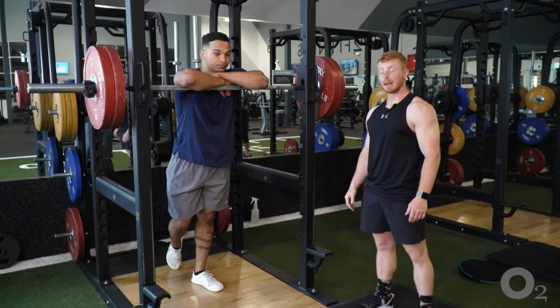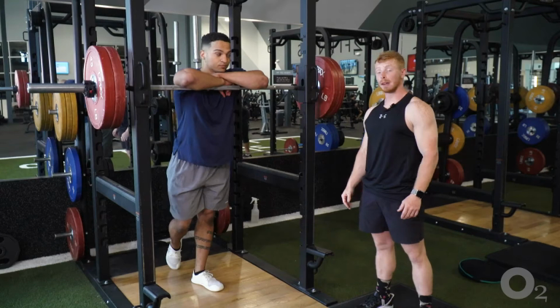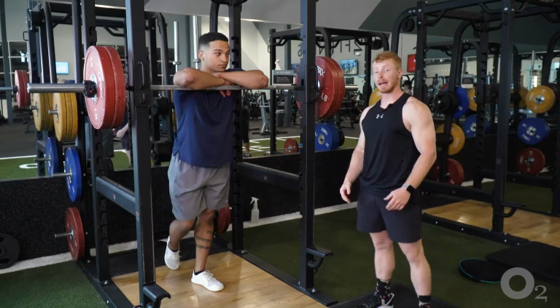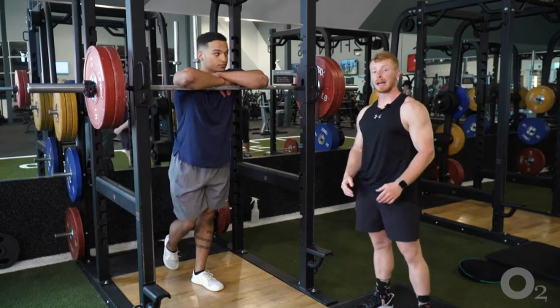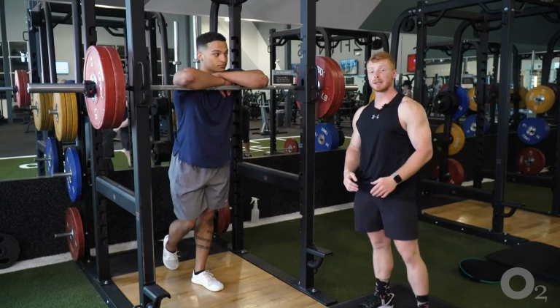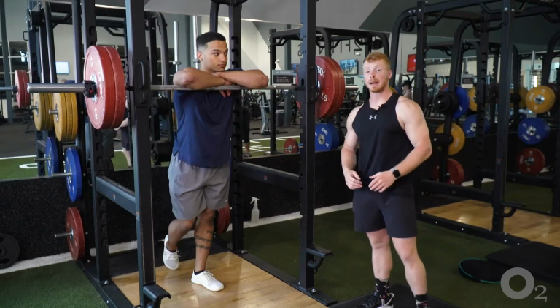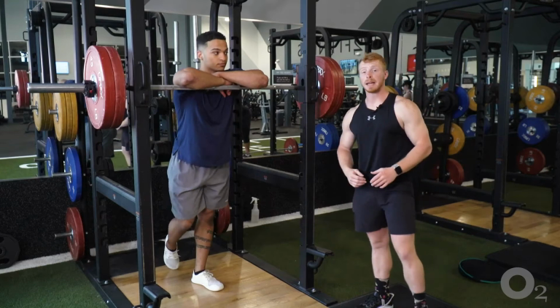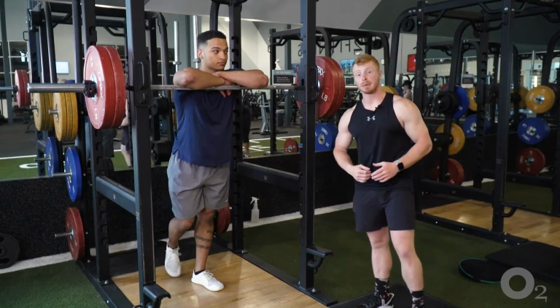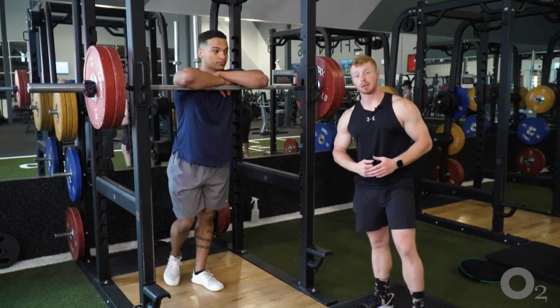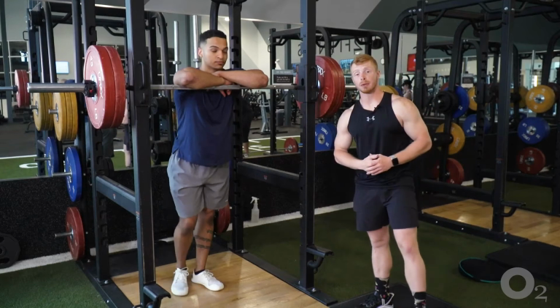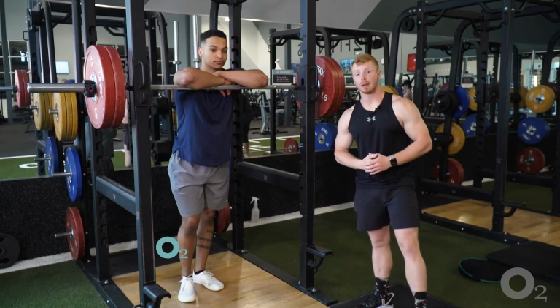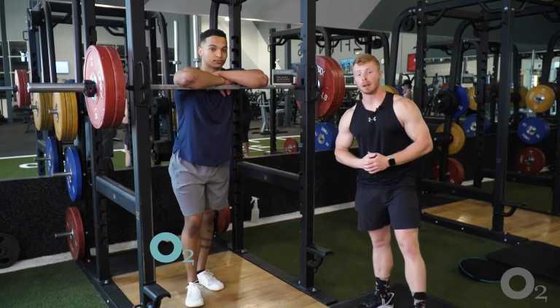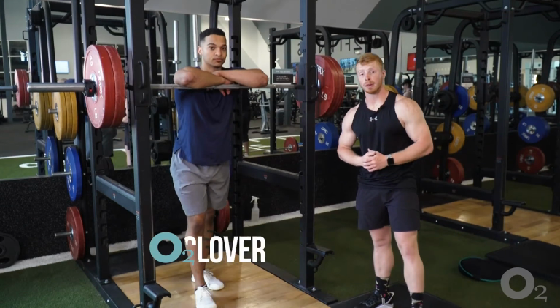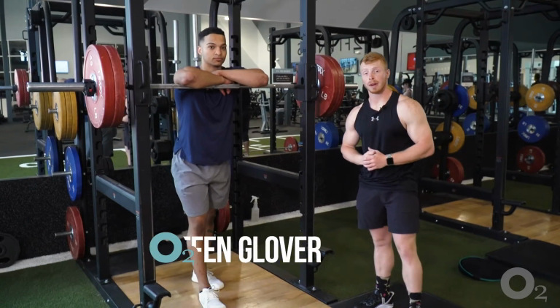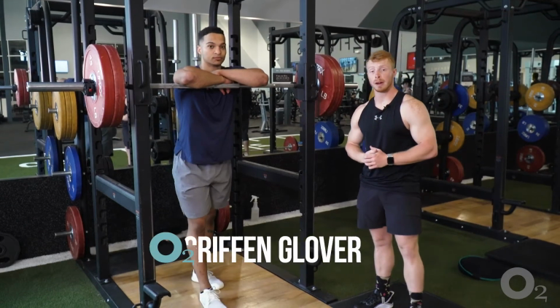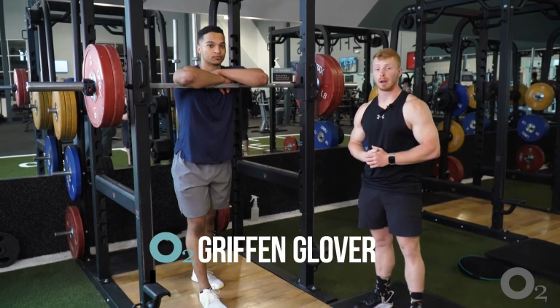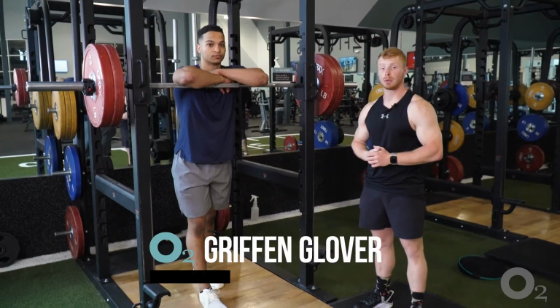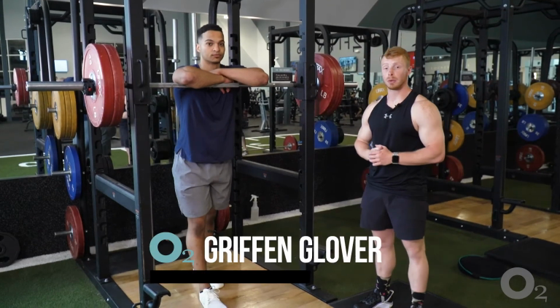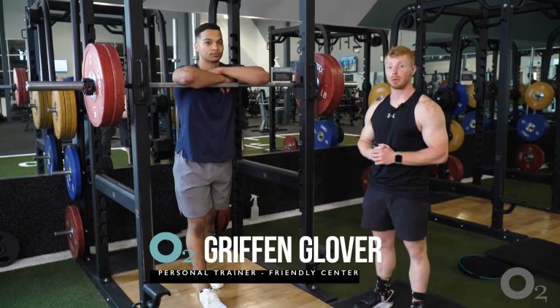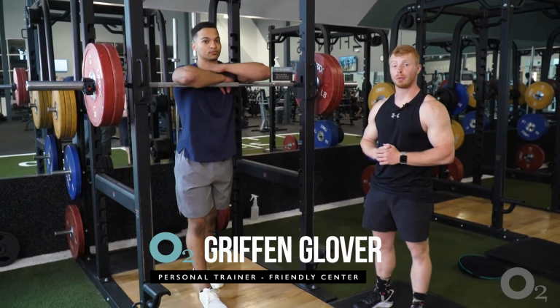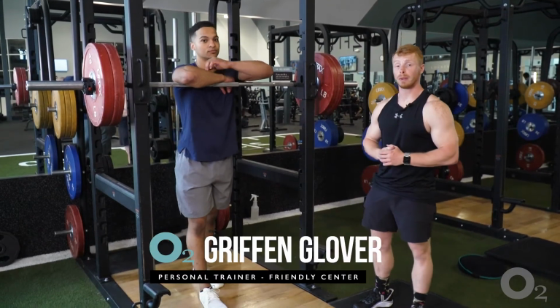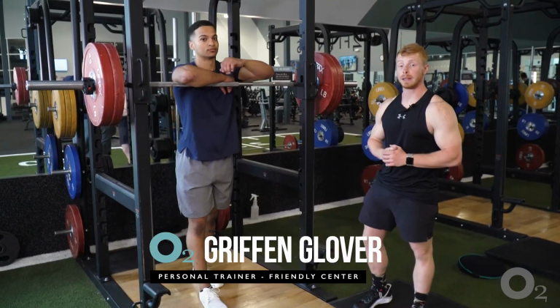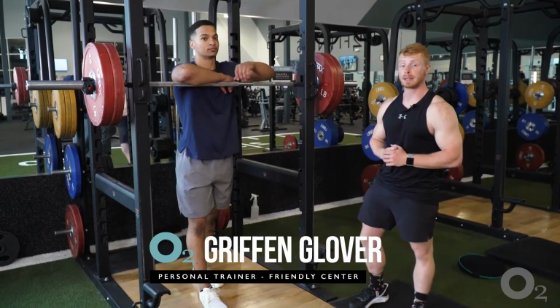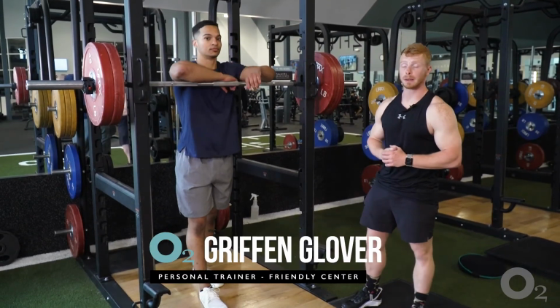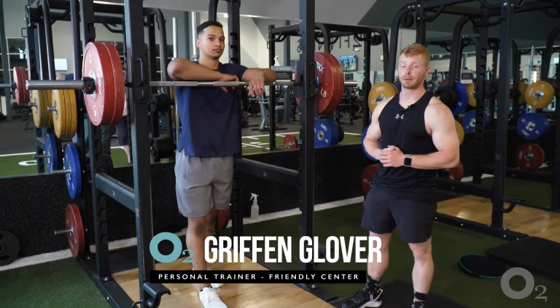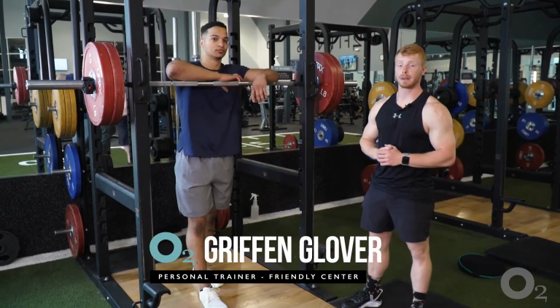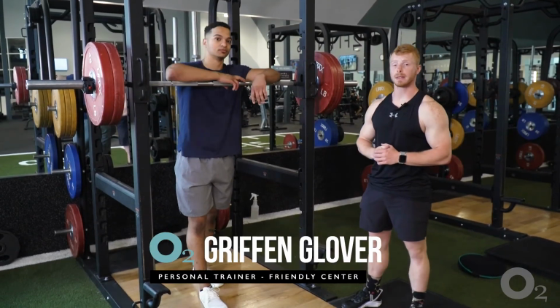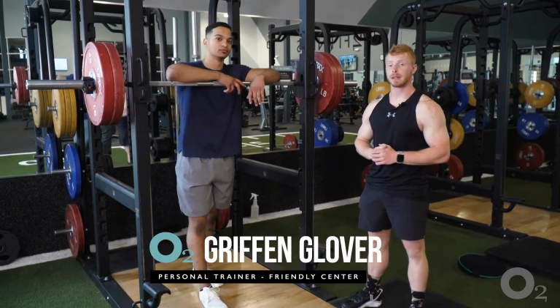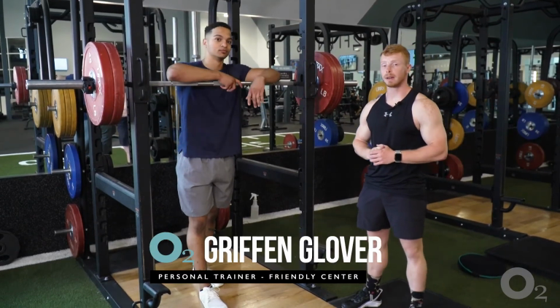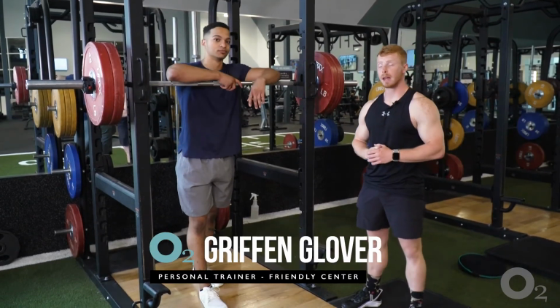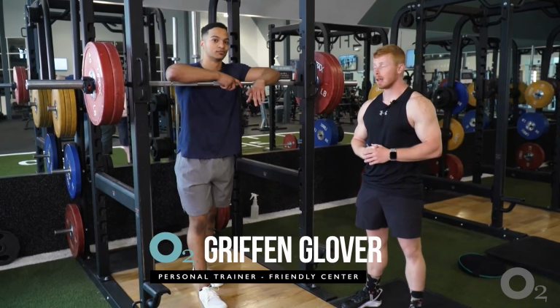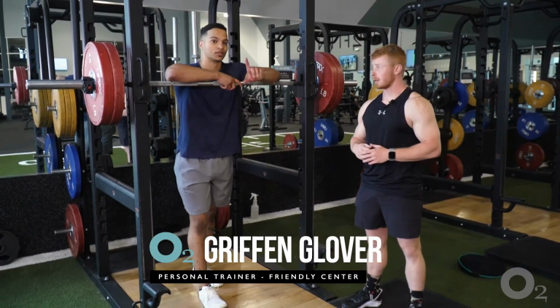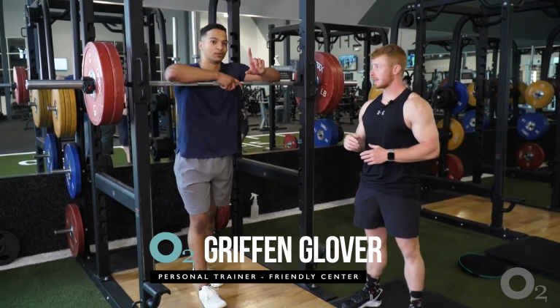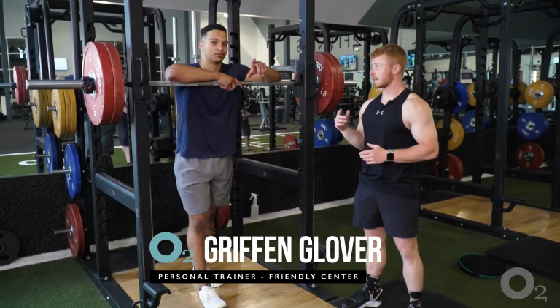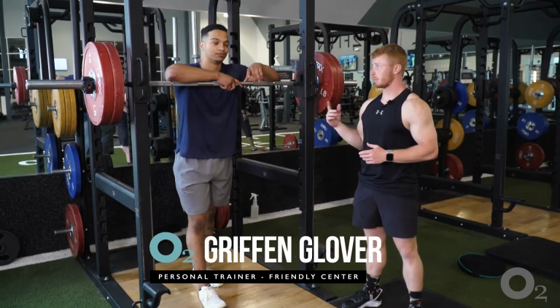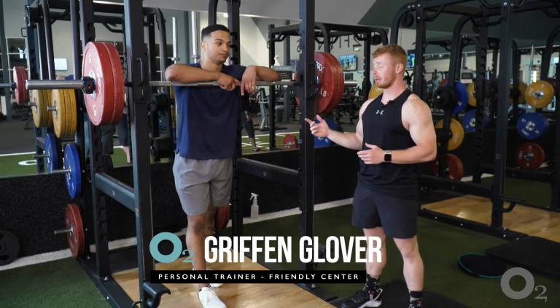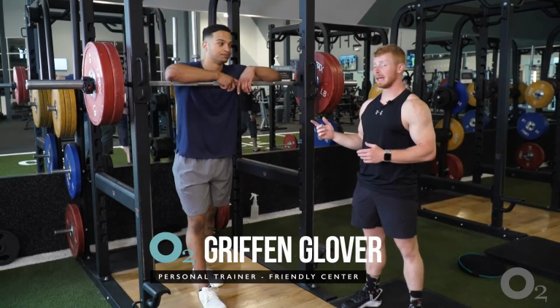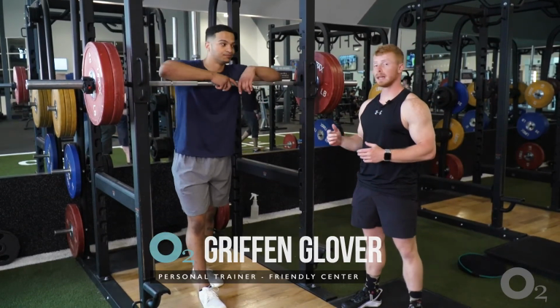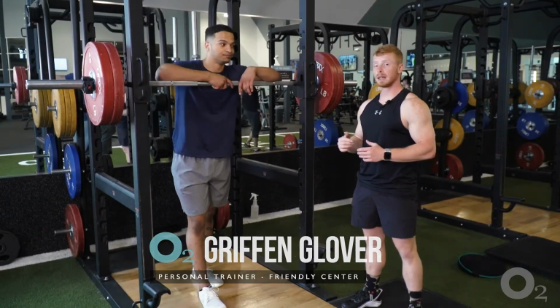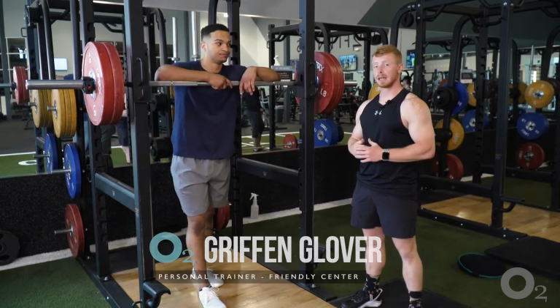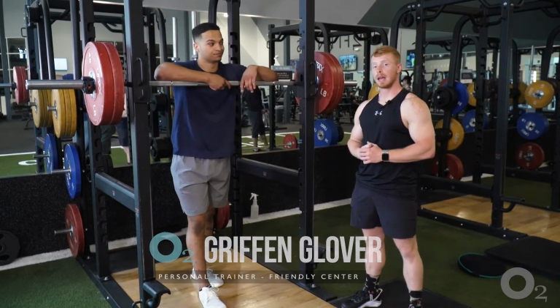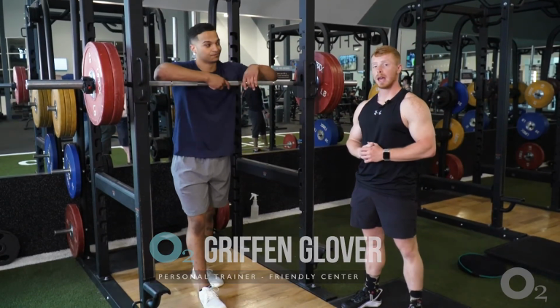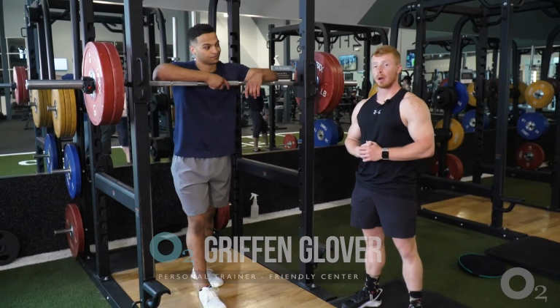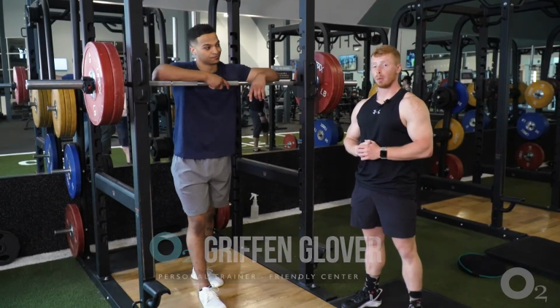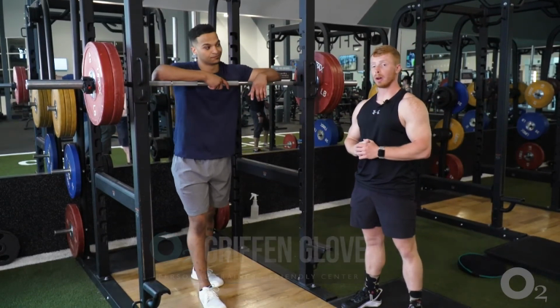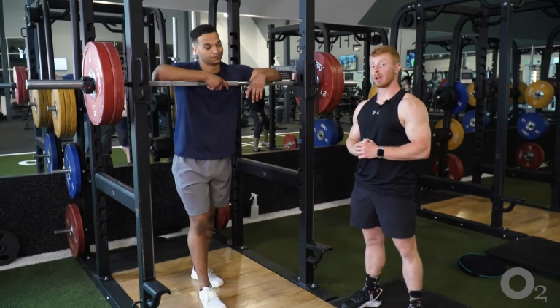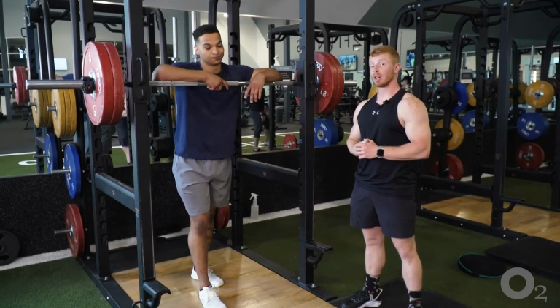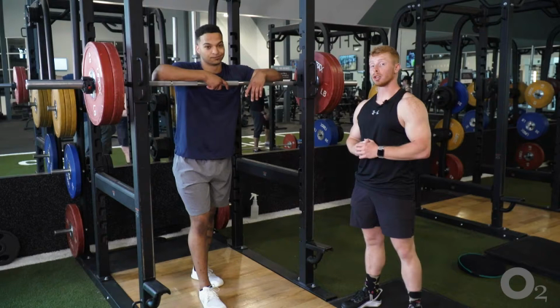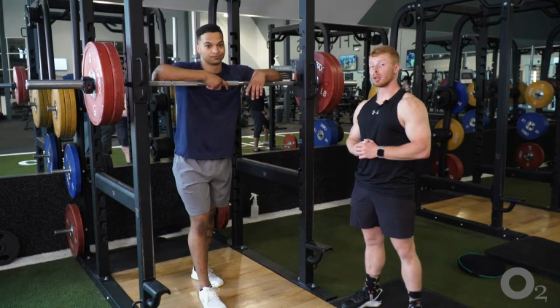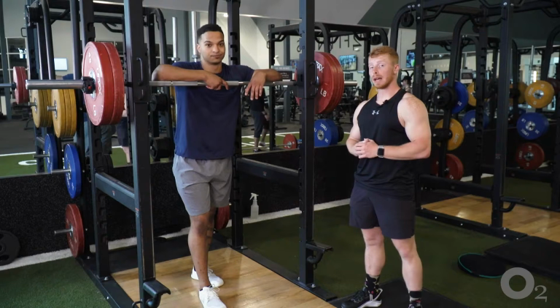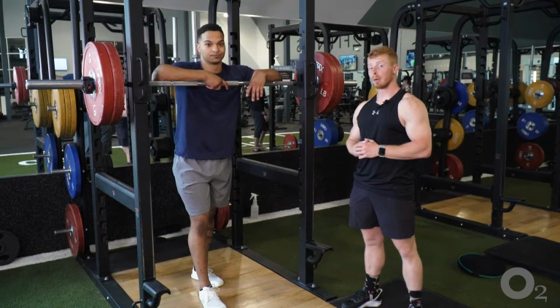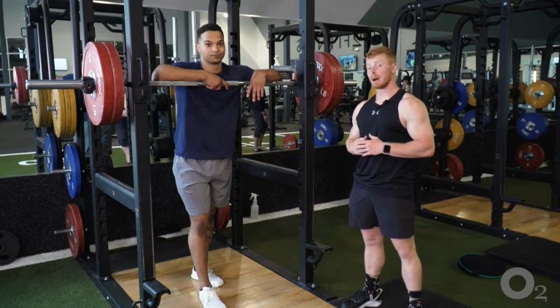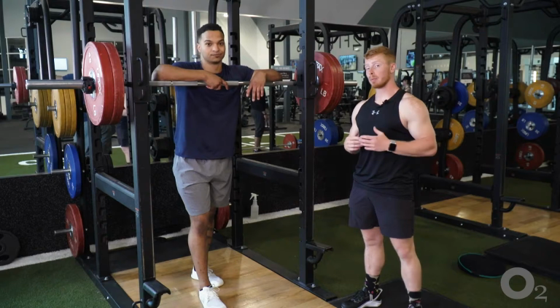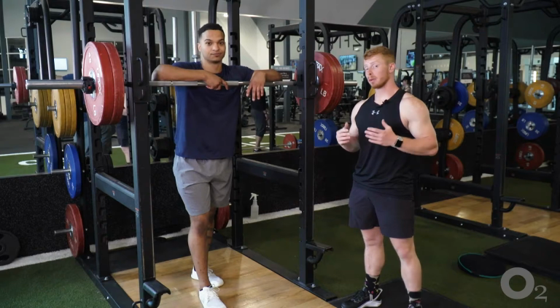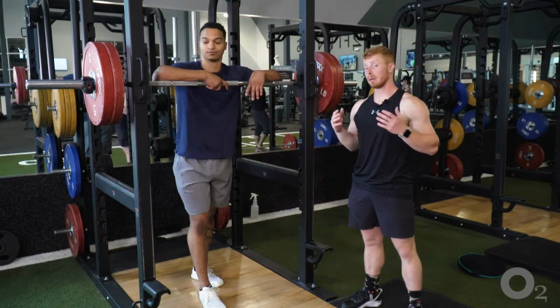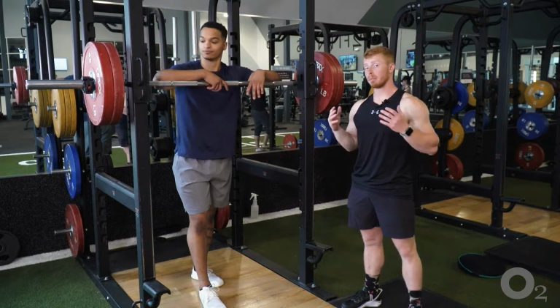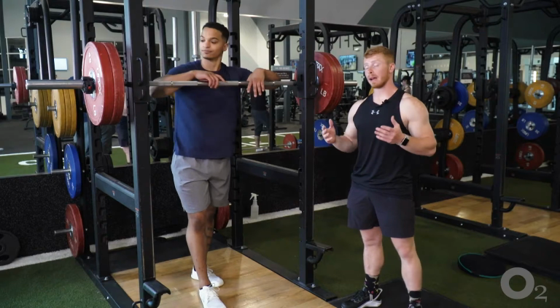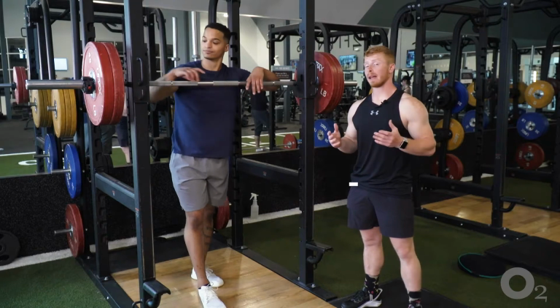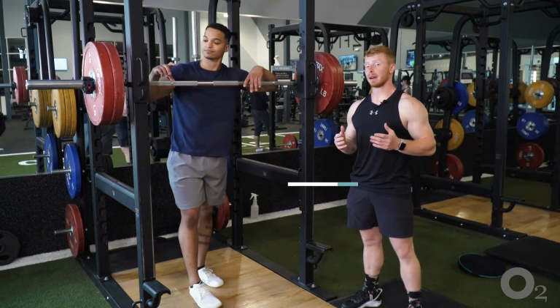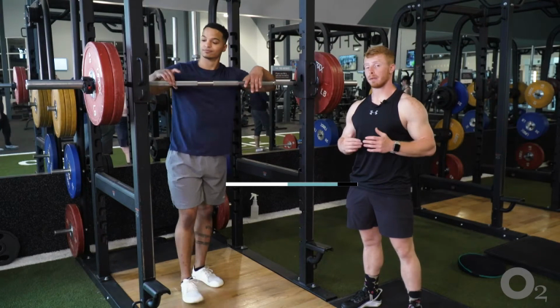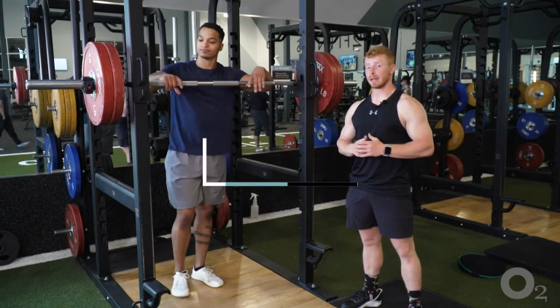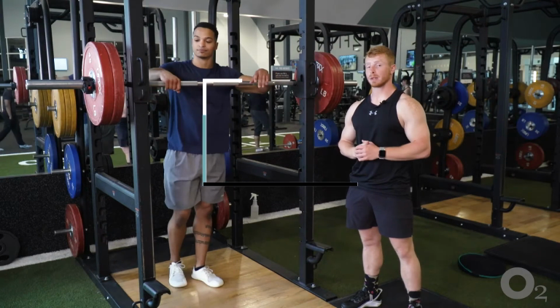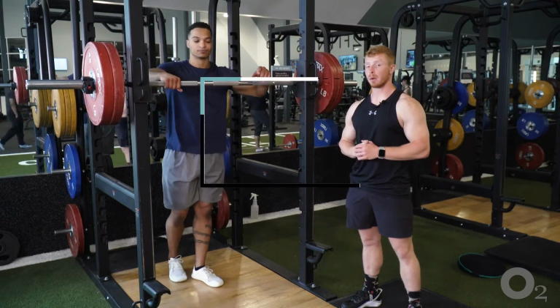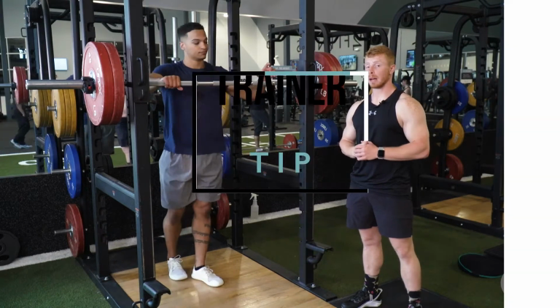Hey there, guys. My name is Griffin Glover here at O2 Fitness at Friendly Center. This is Ben. We are going to show you how to properly bail out of a squat.